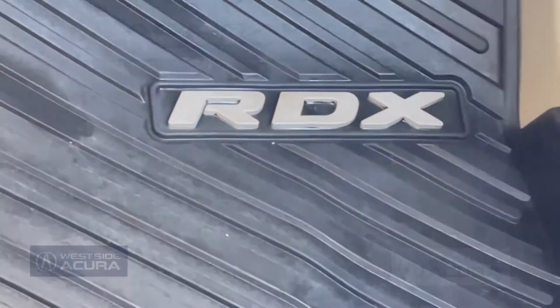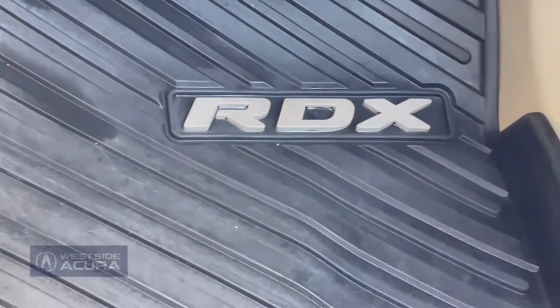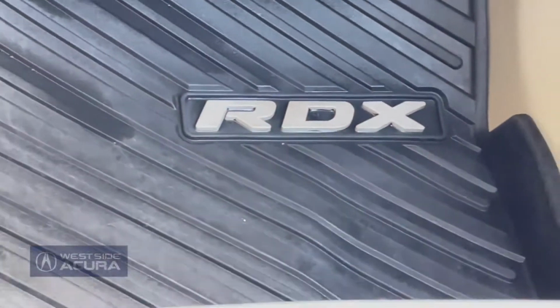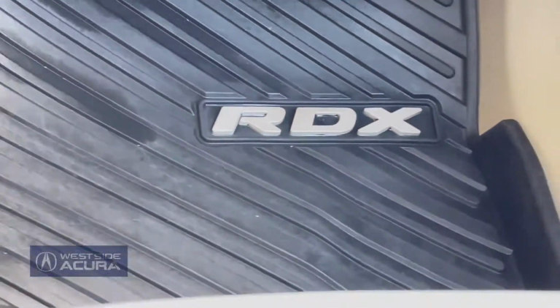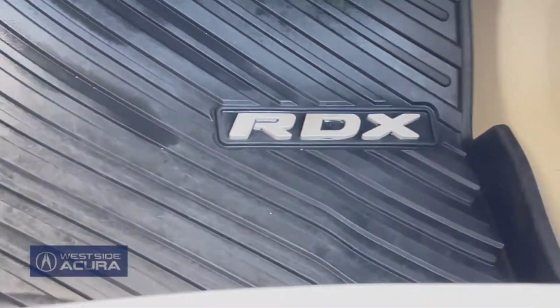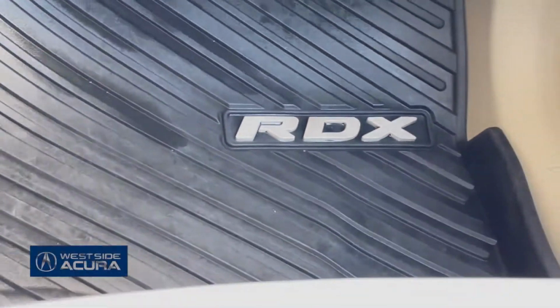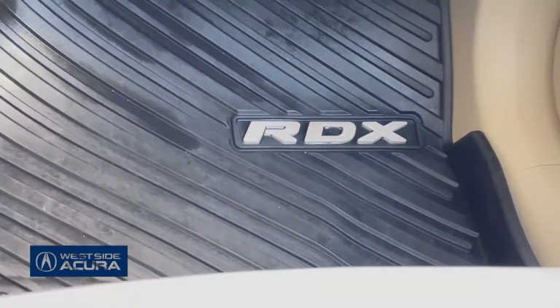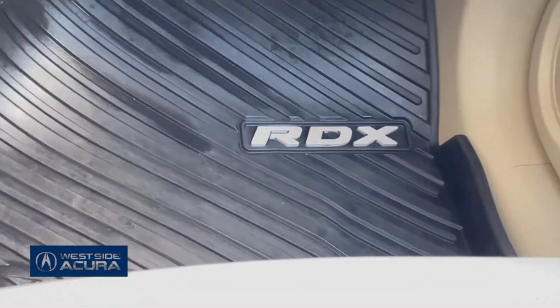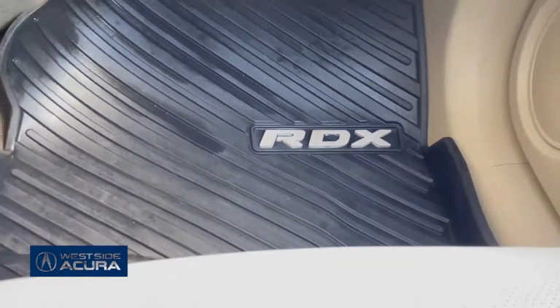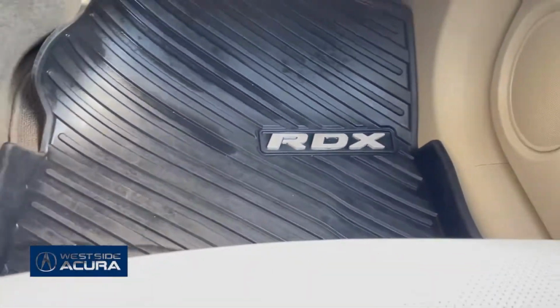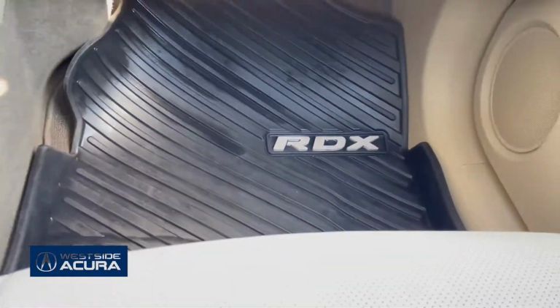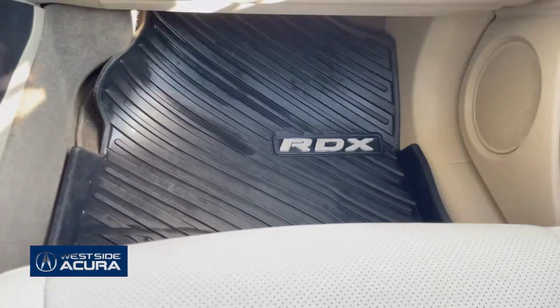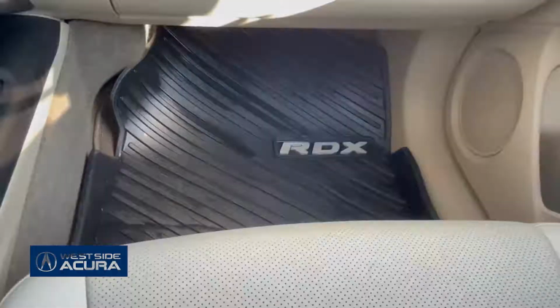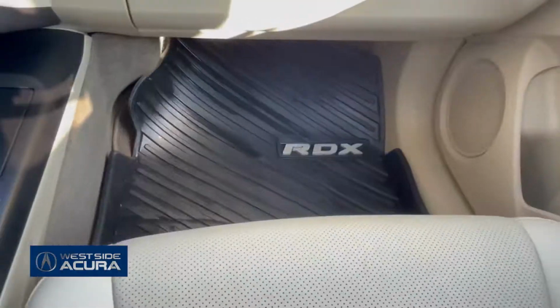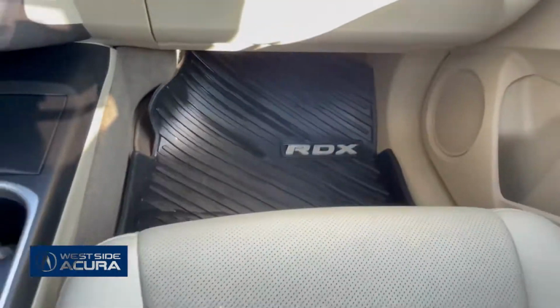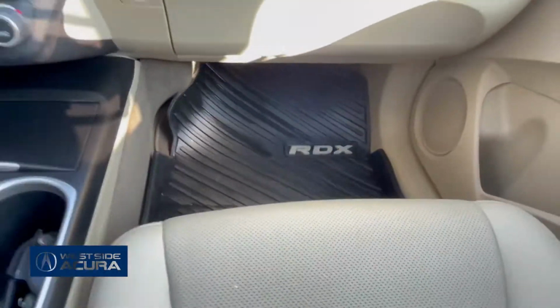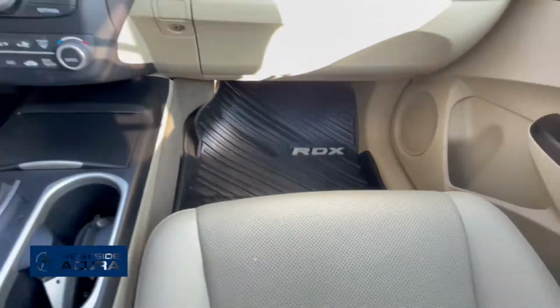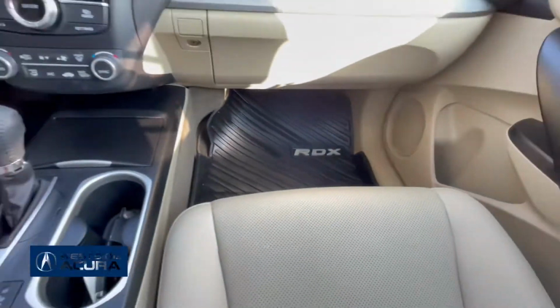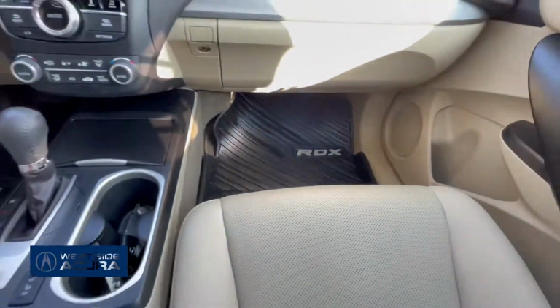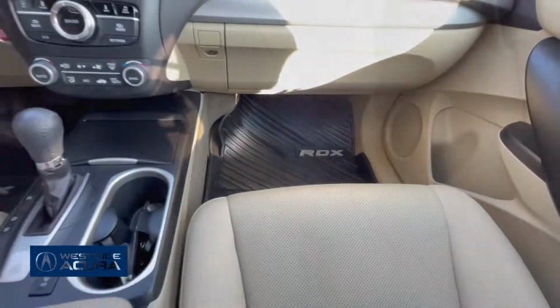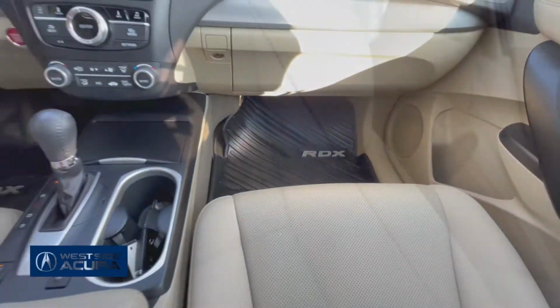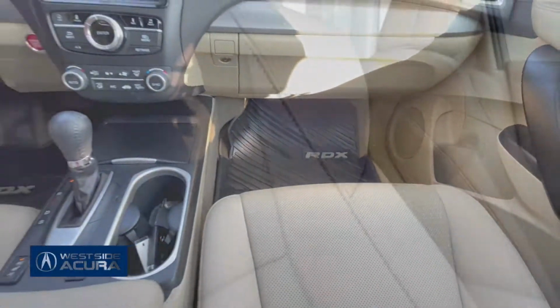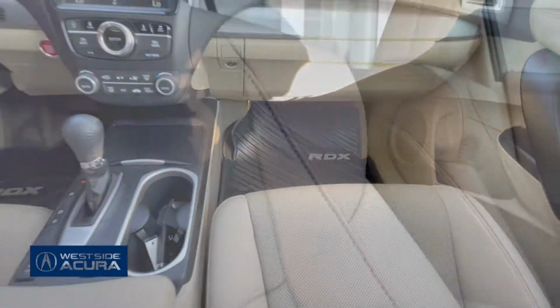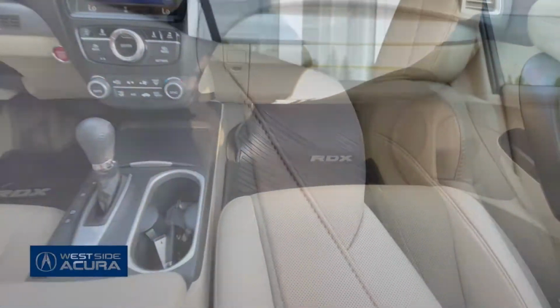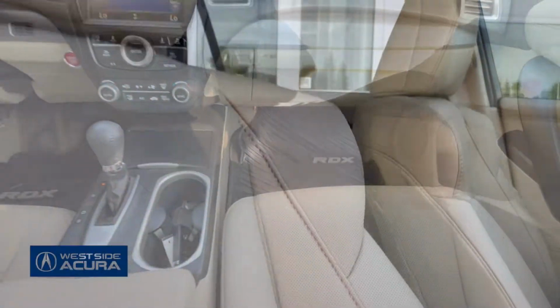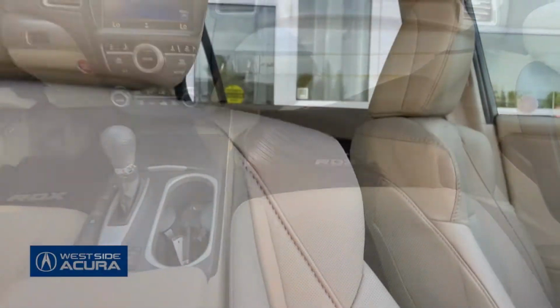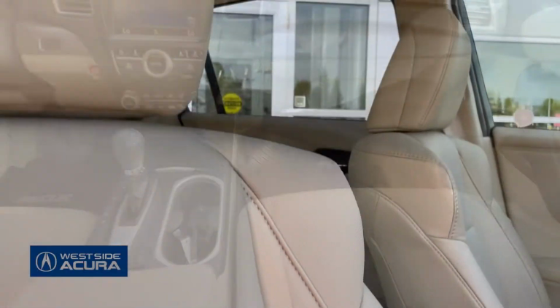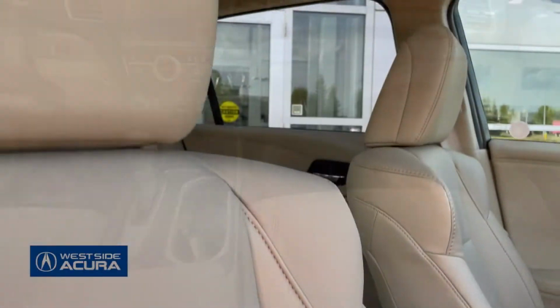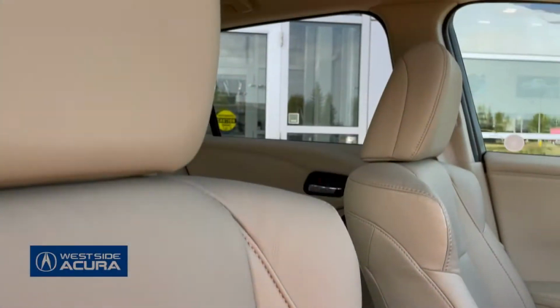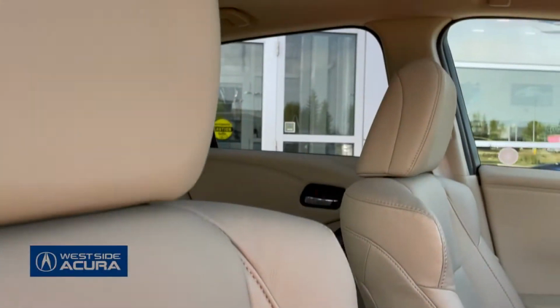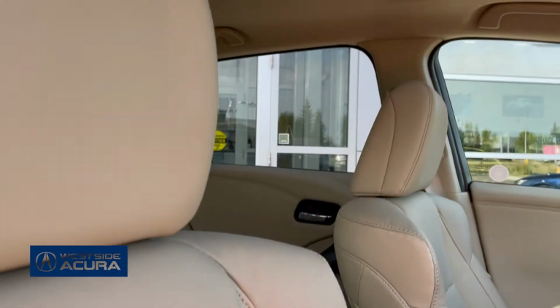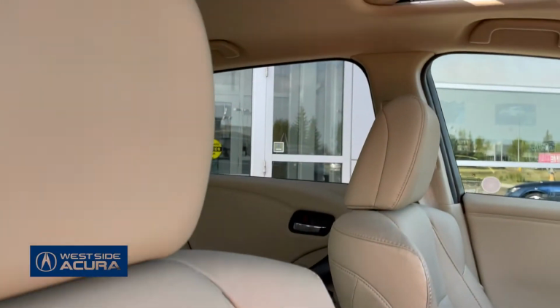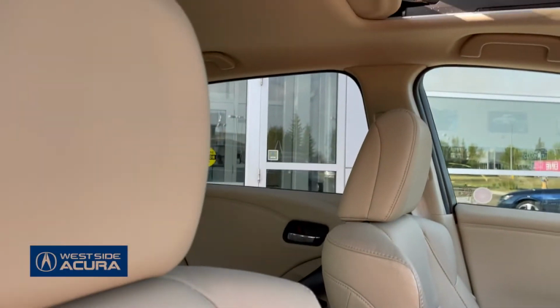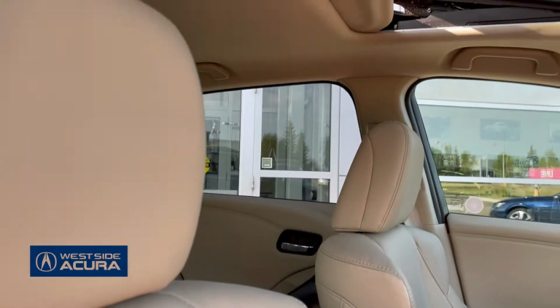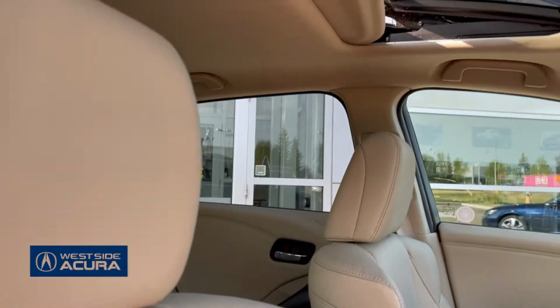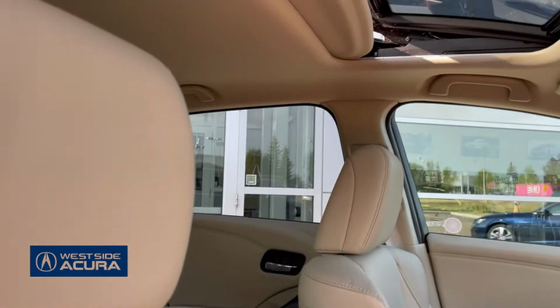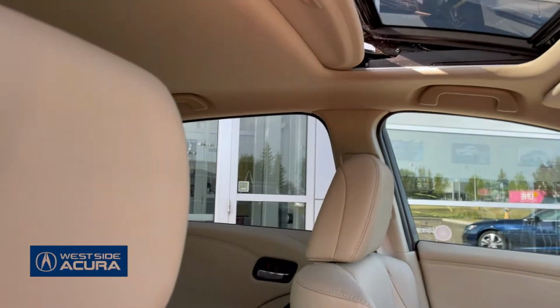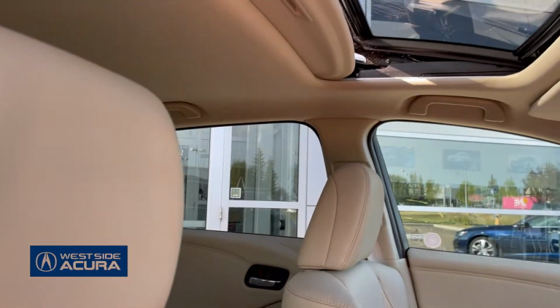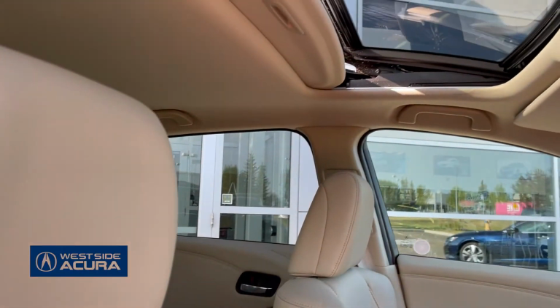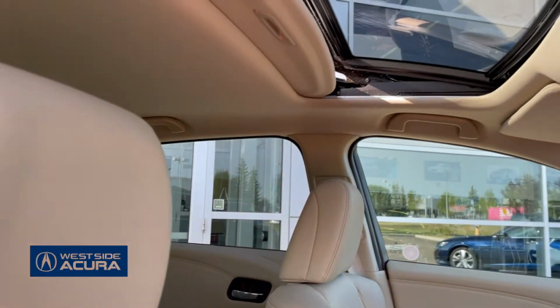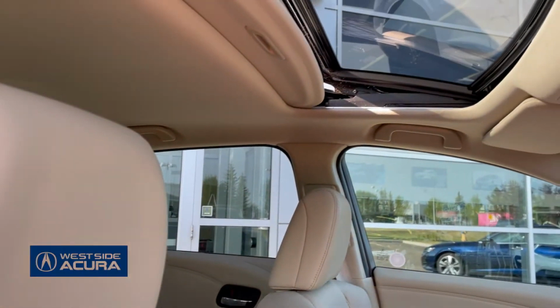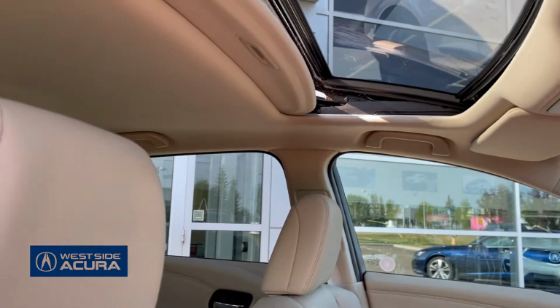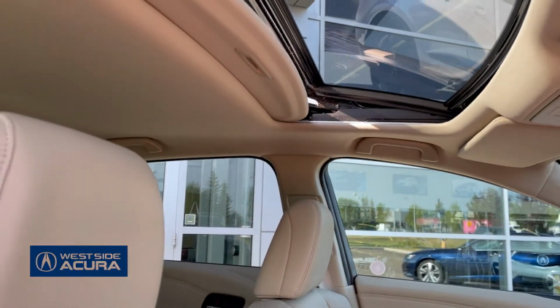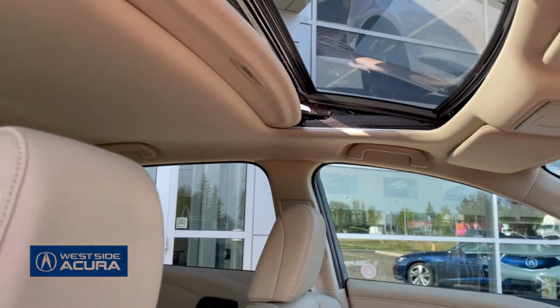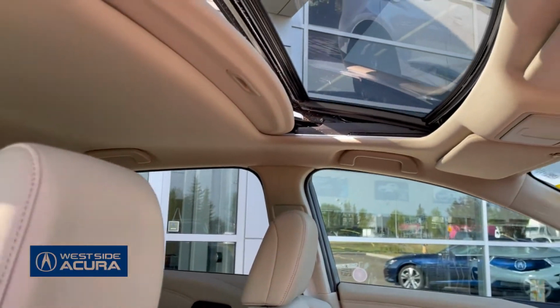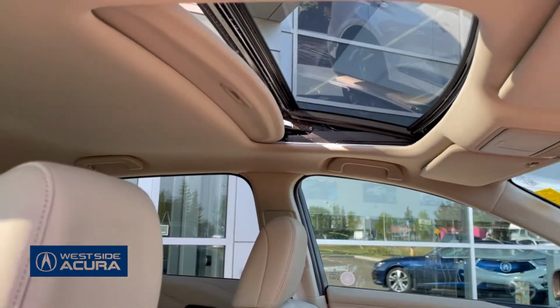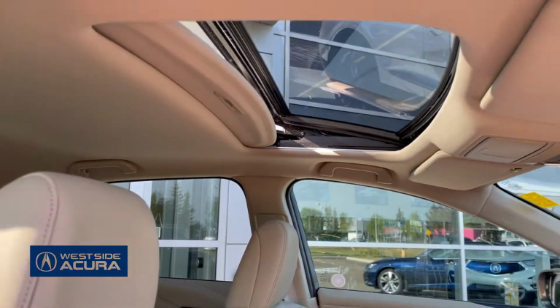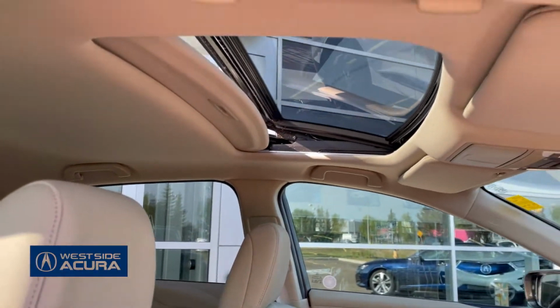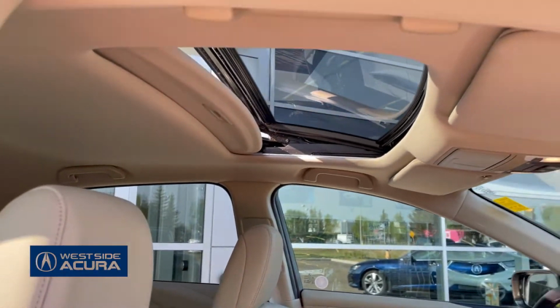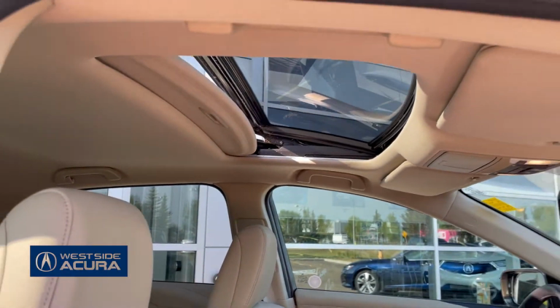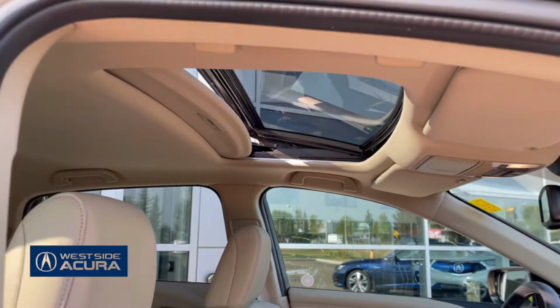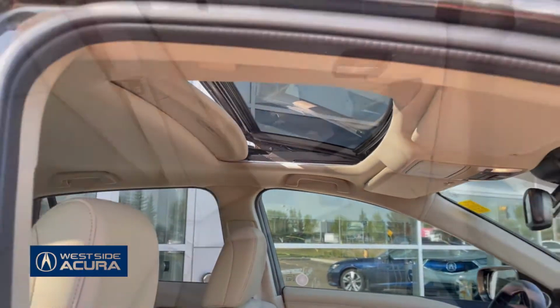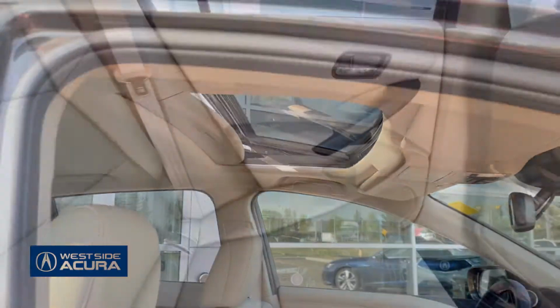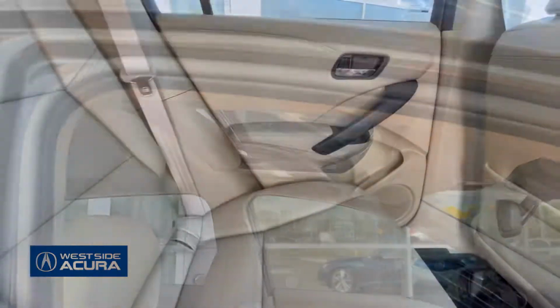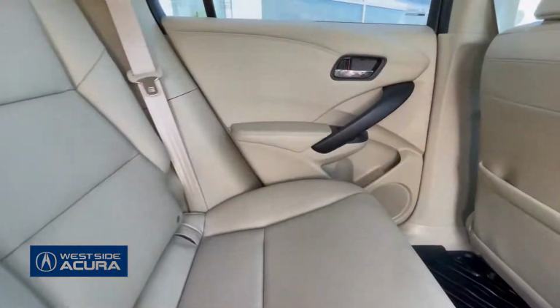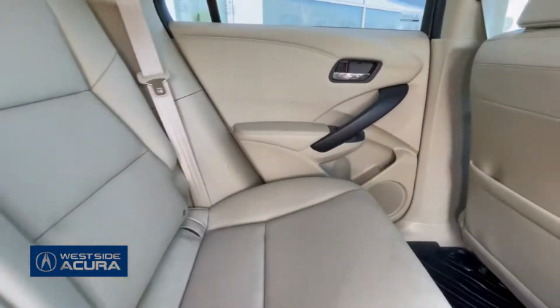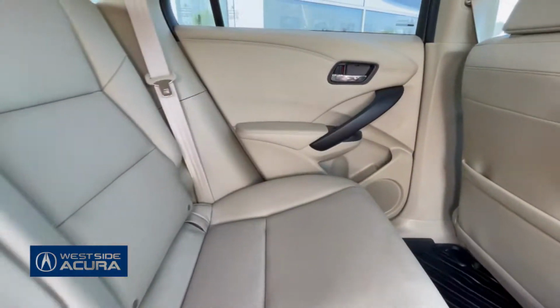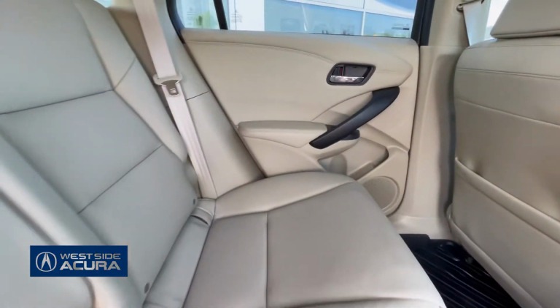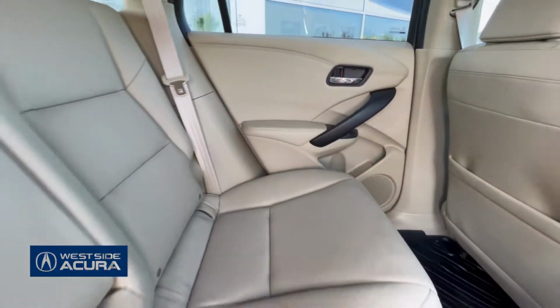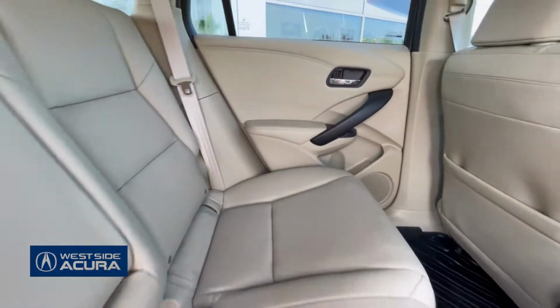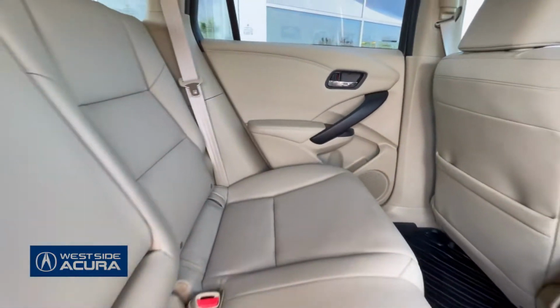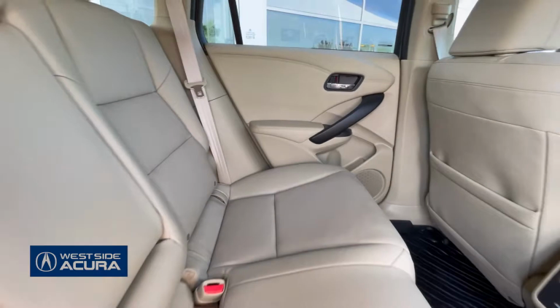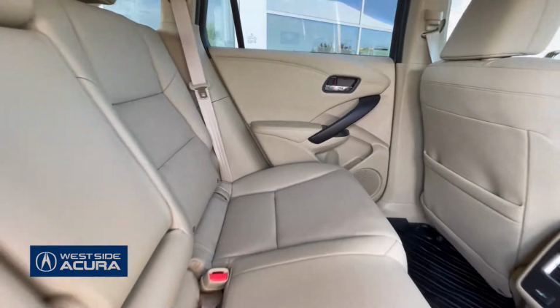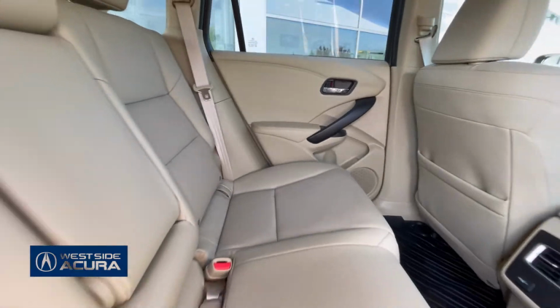It's got all-weather mats, heated leather seats, a power moonroof, and a spacious second row.